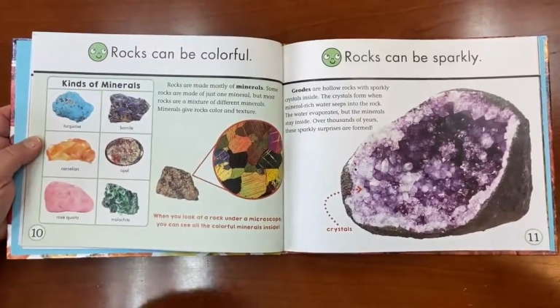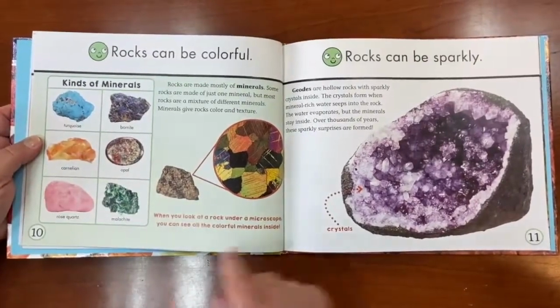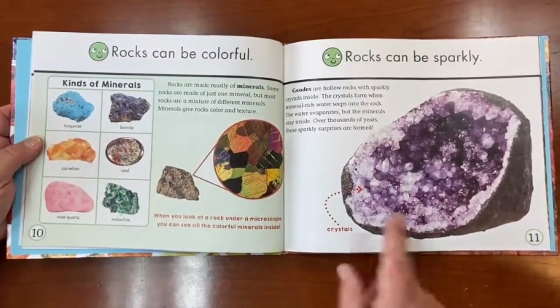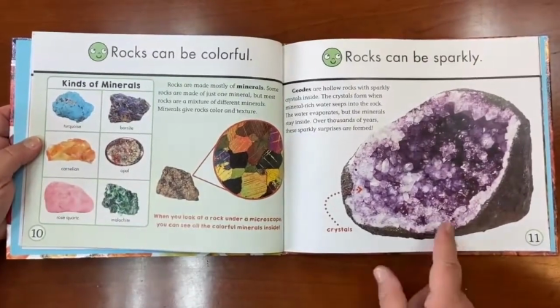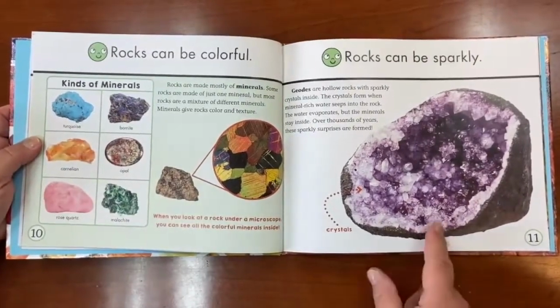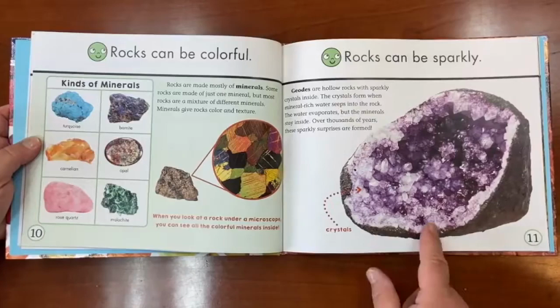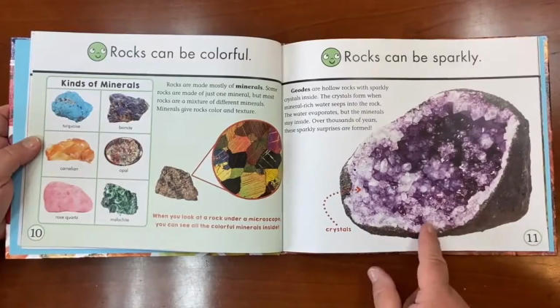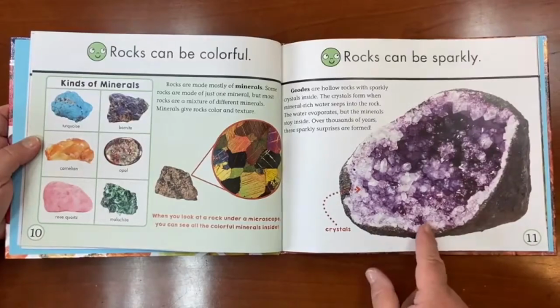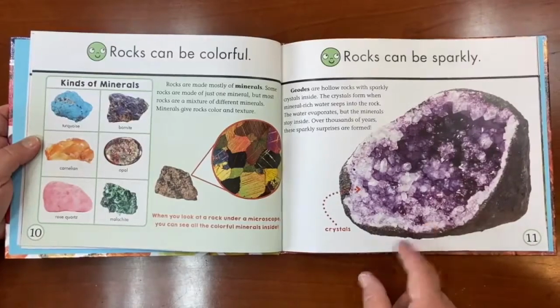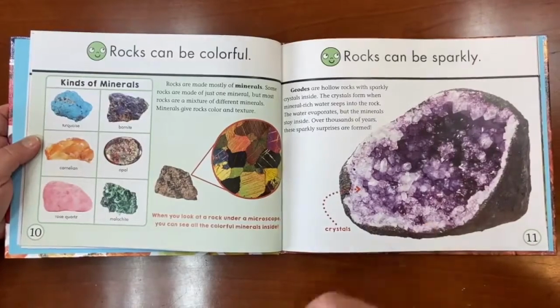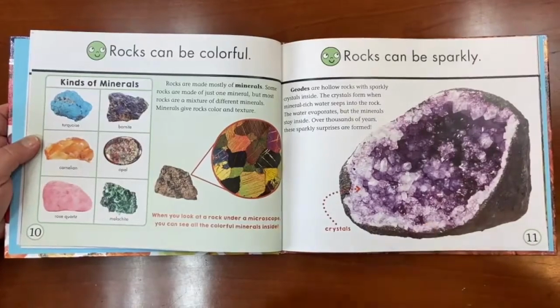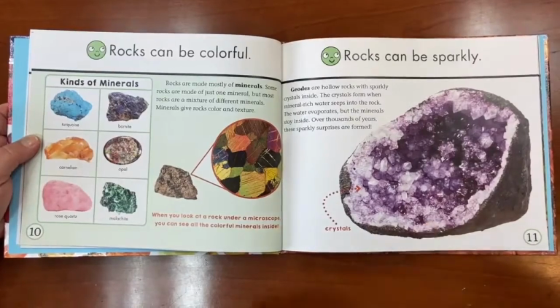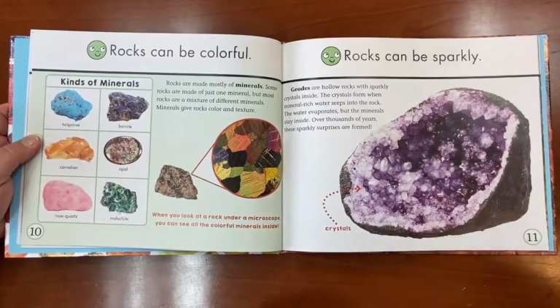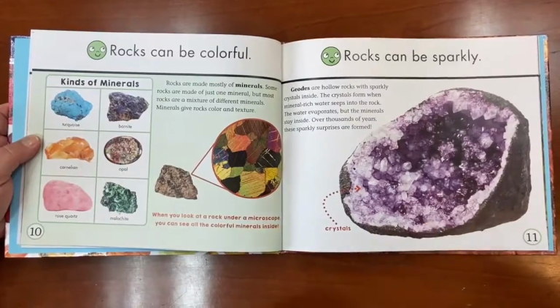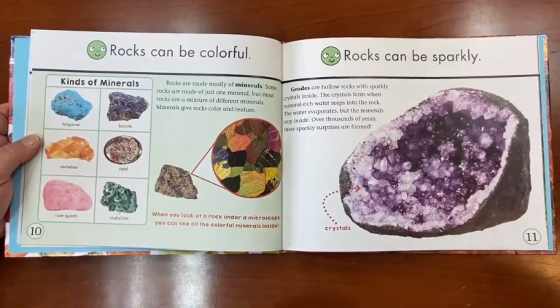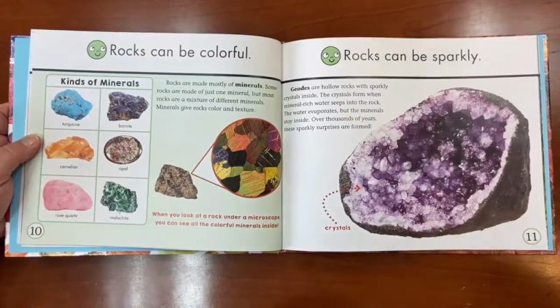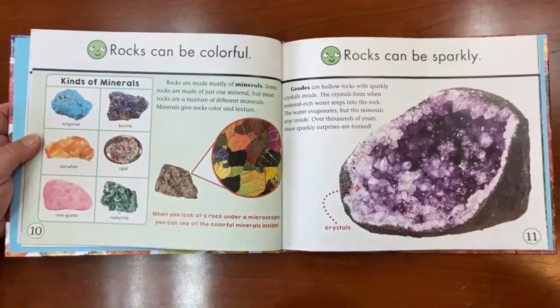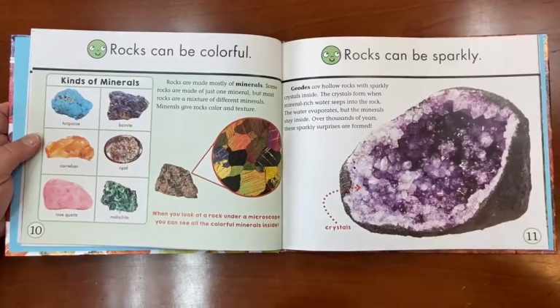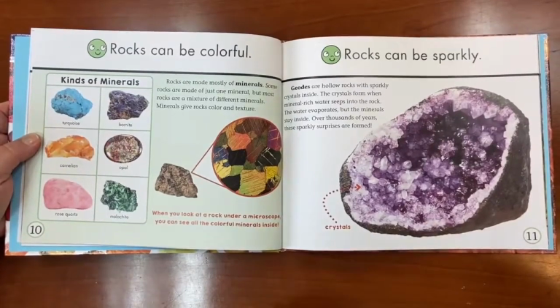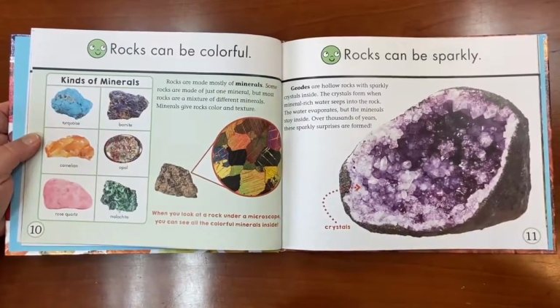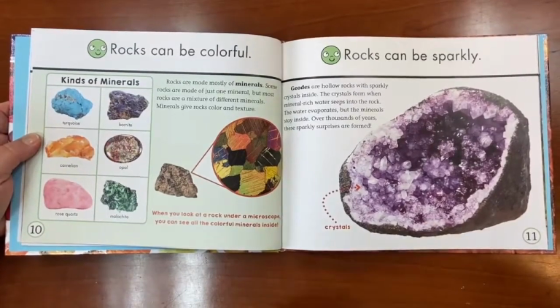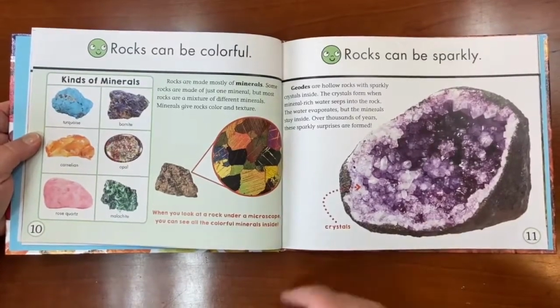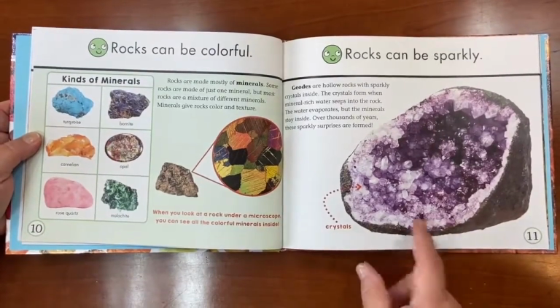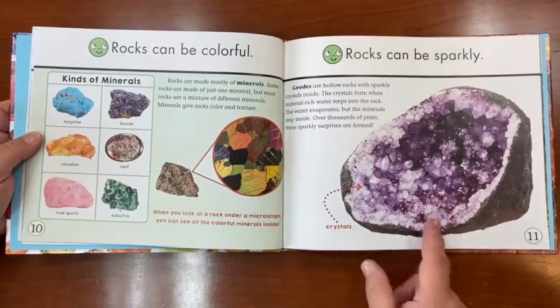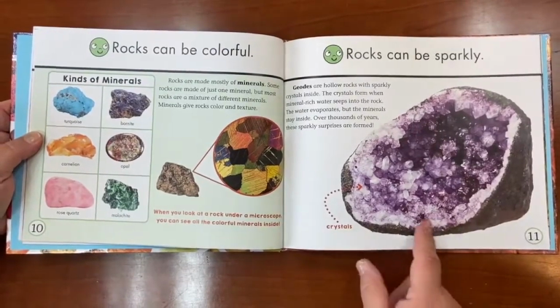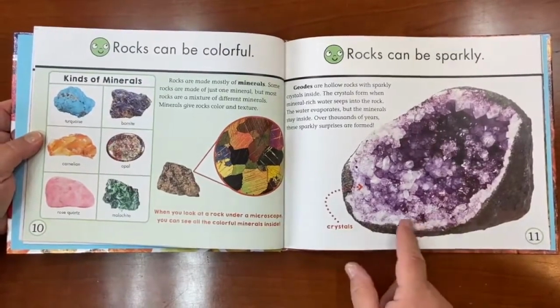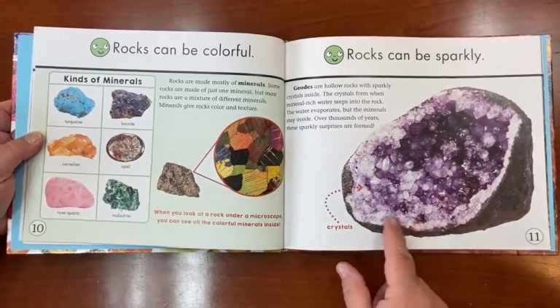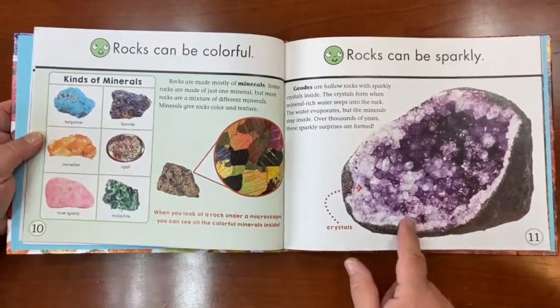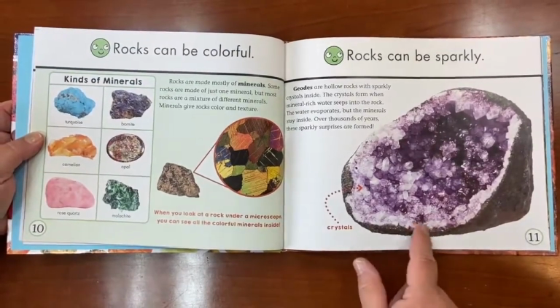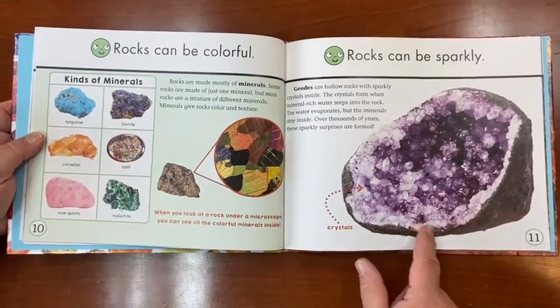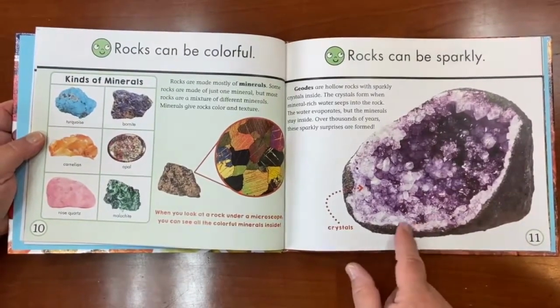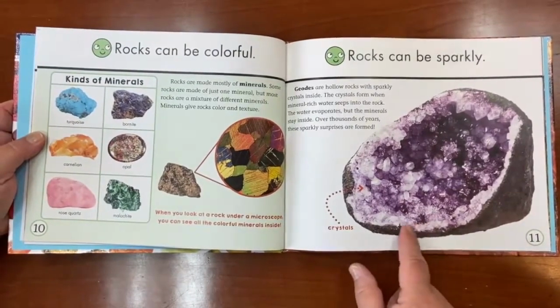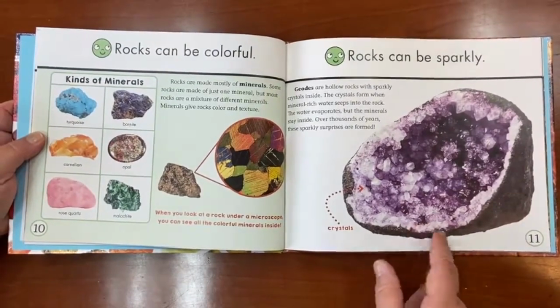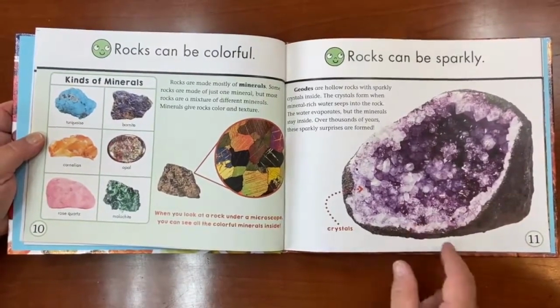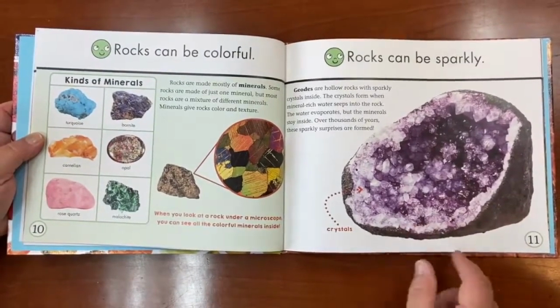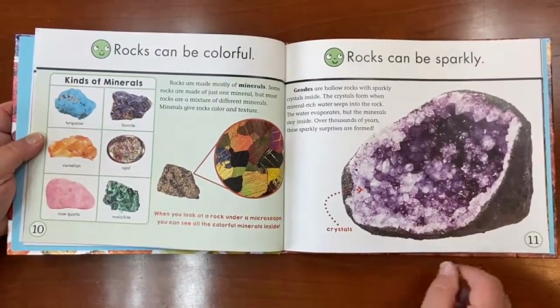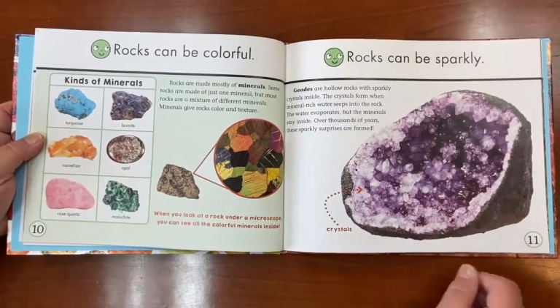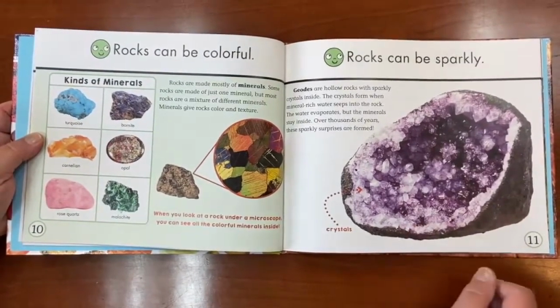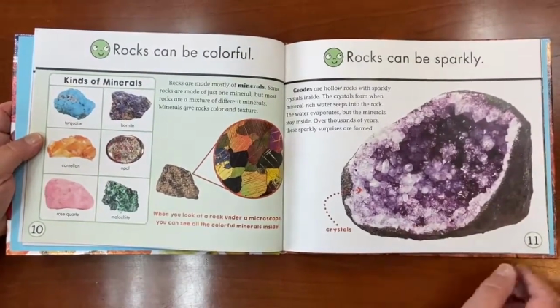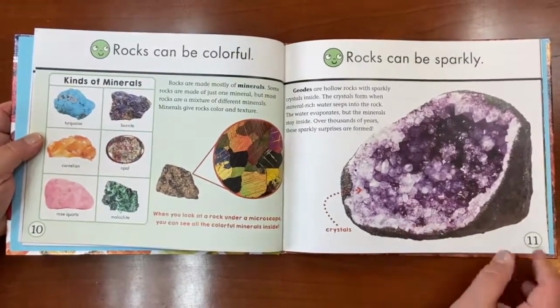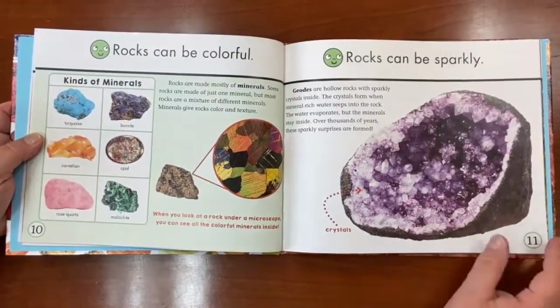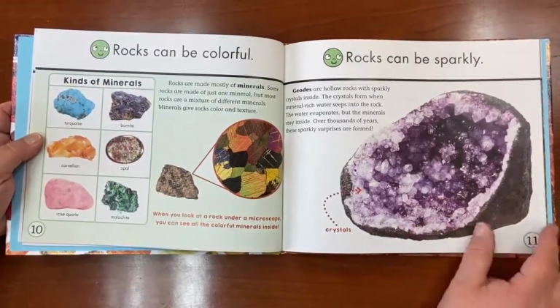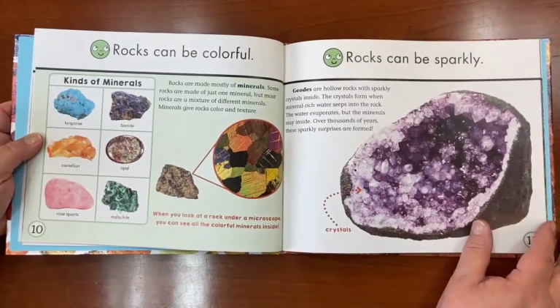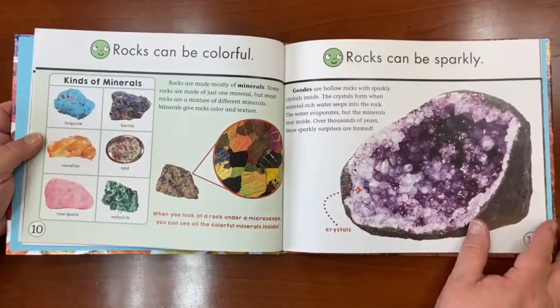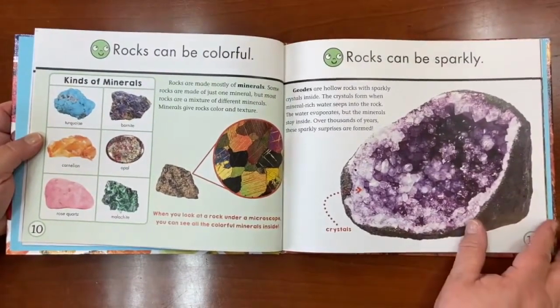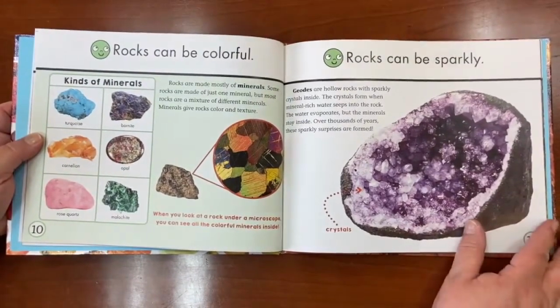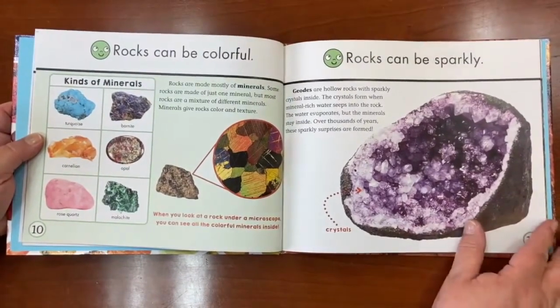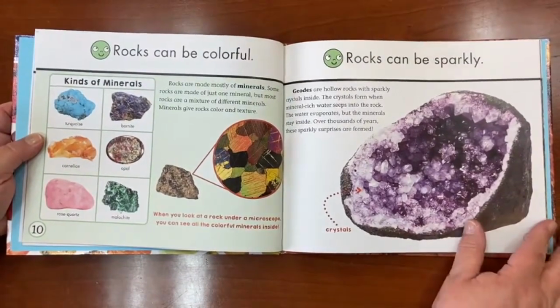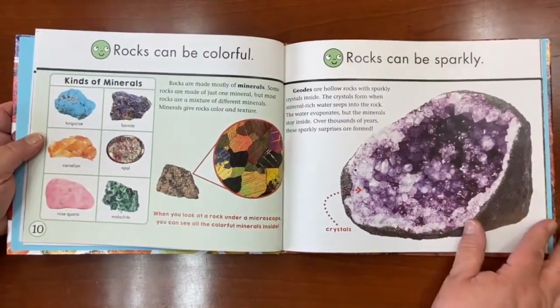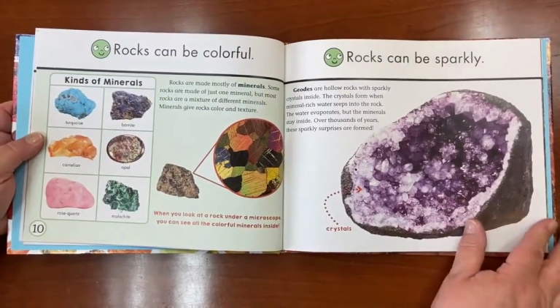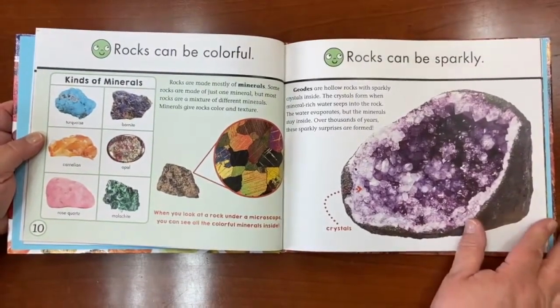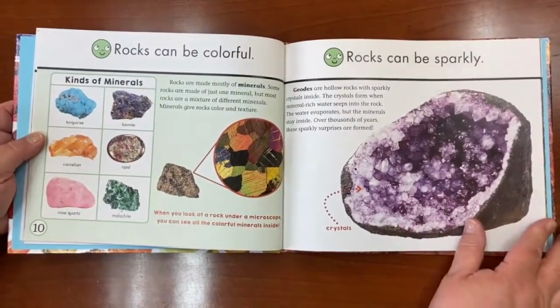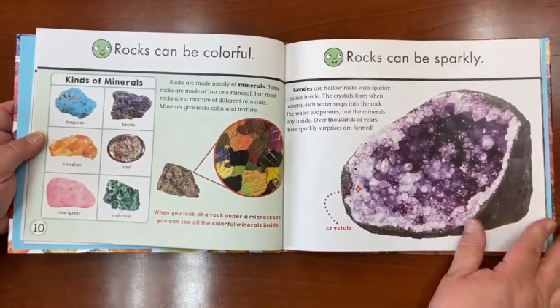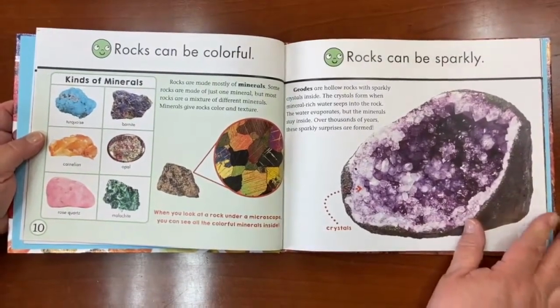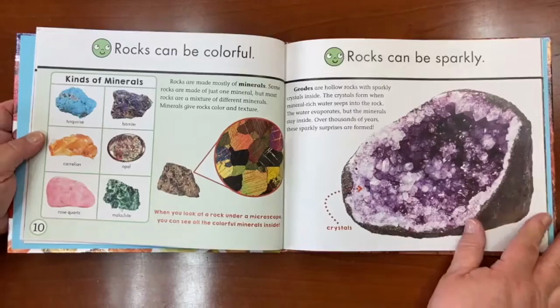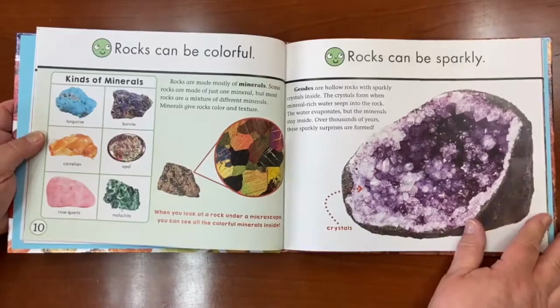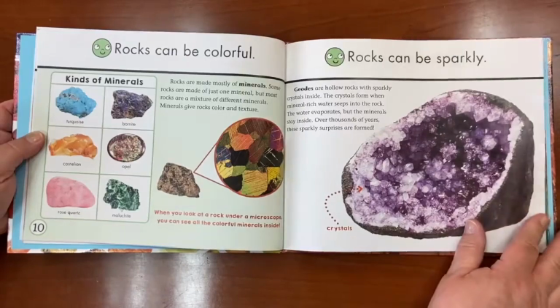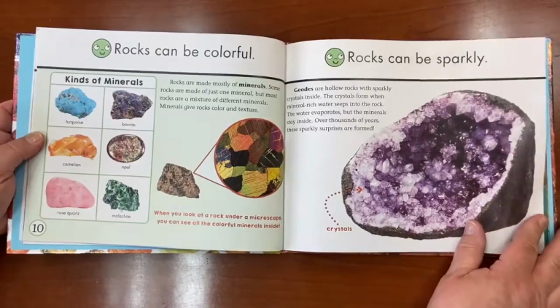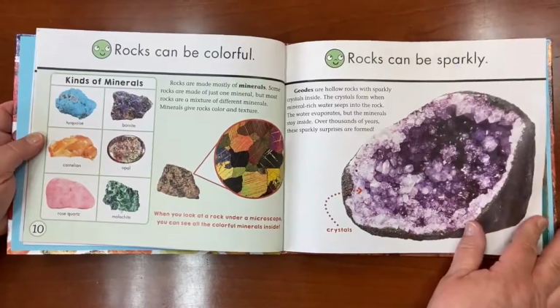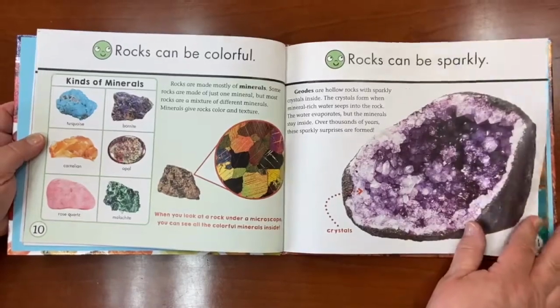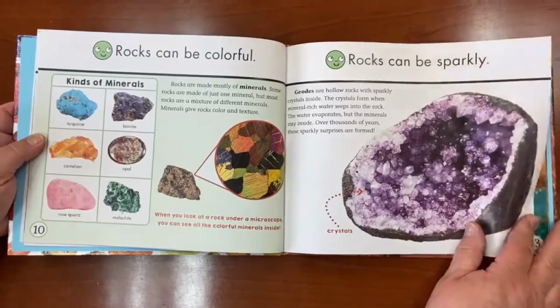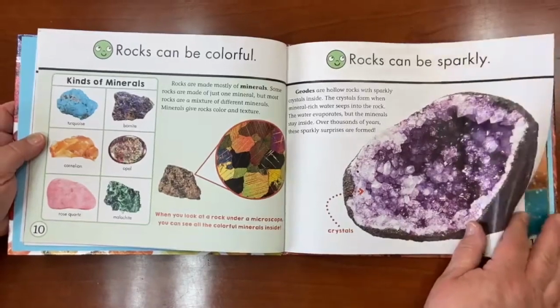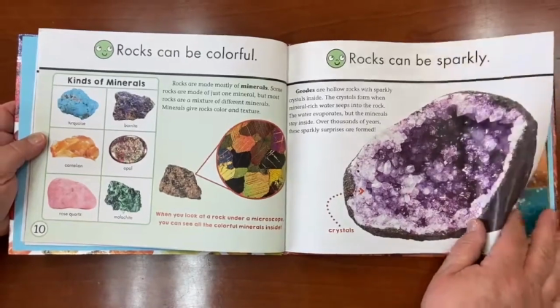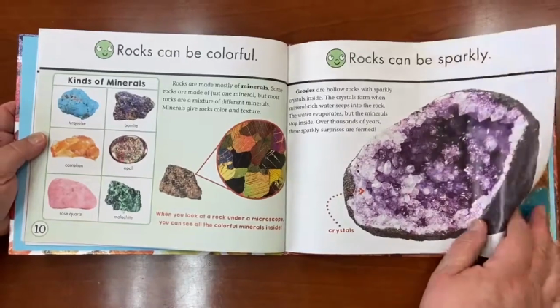Rocks can be sparkly. When you open that rock up, look at all the crystals in there — that's called a geode.